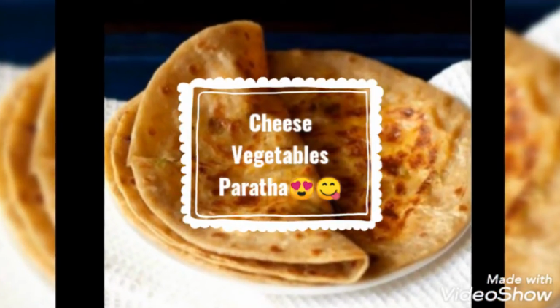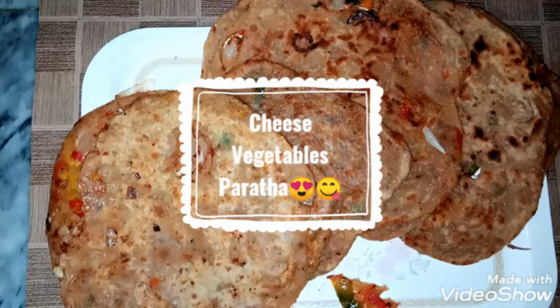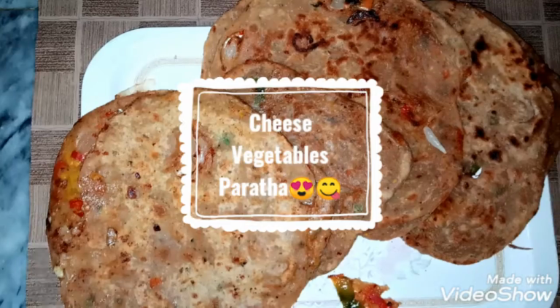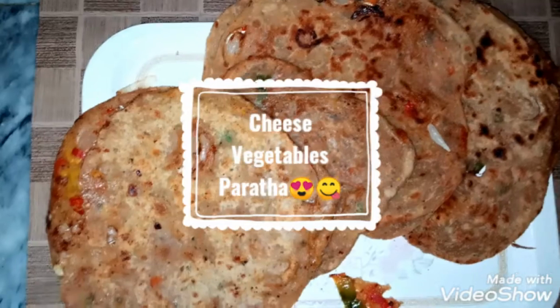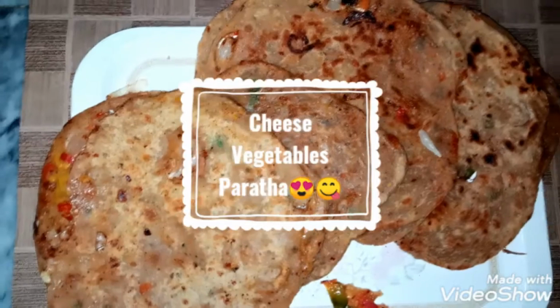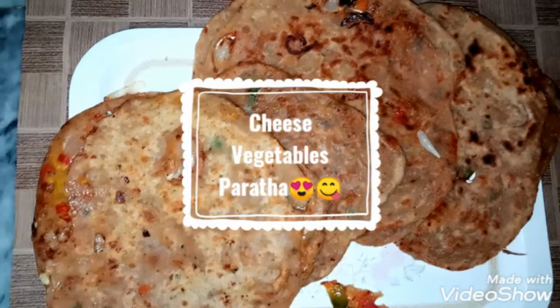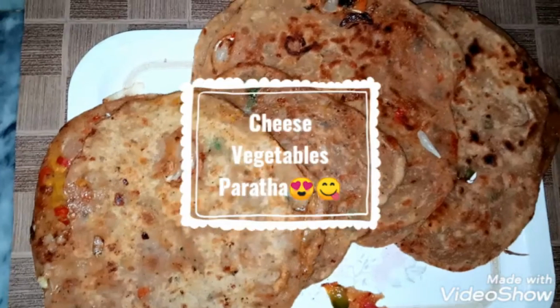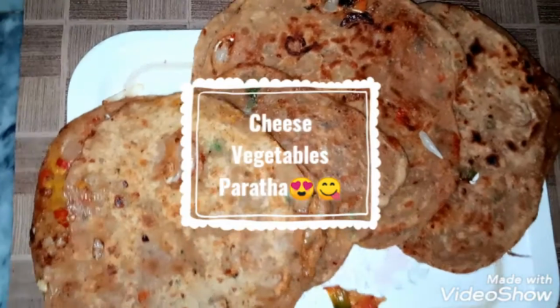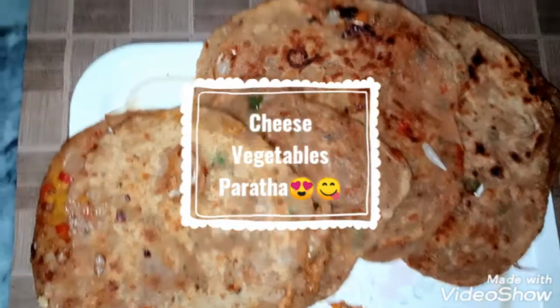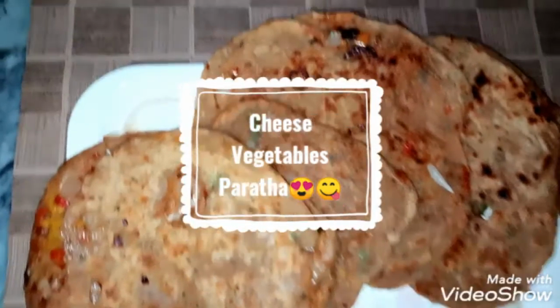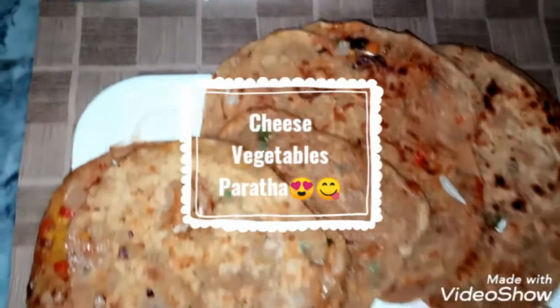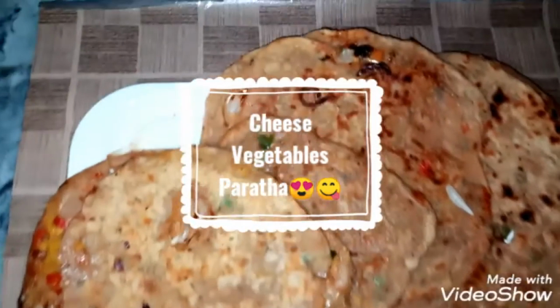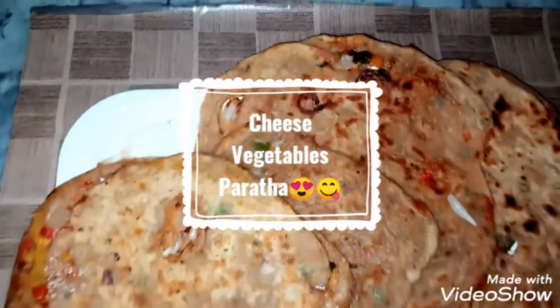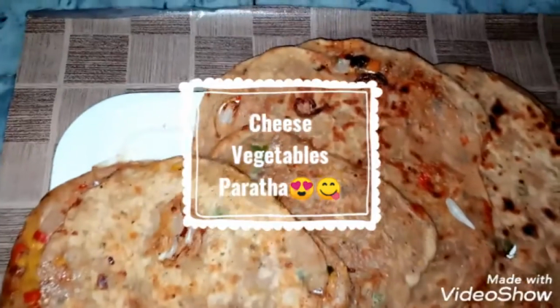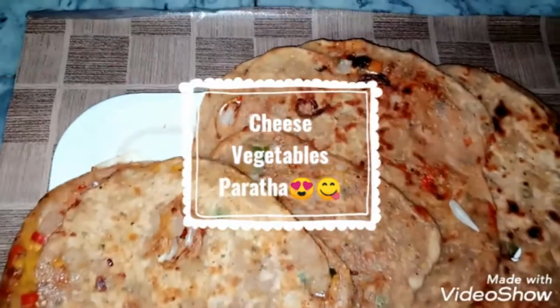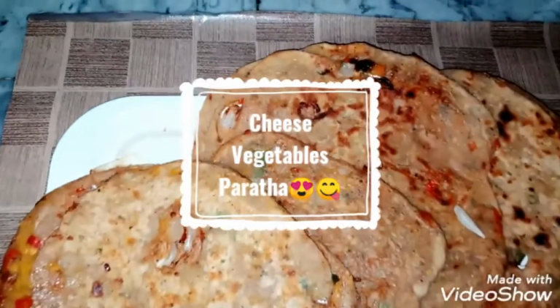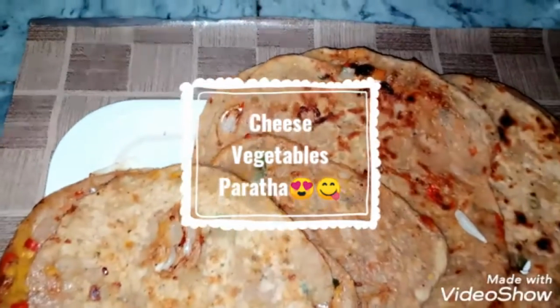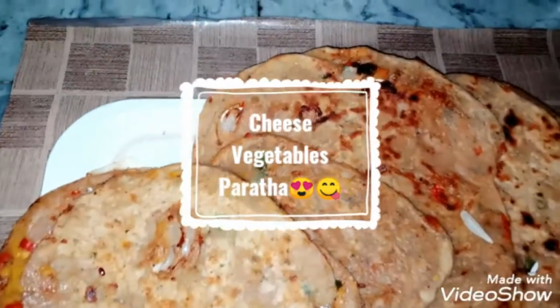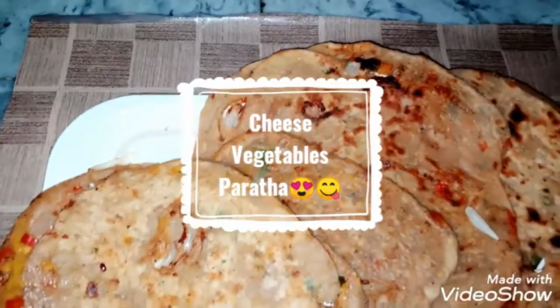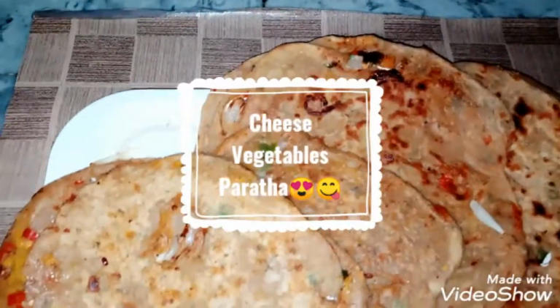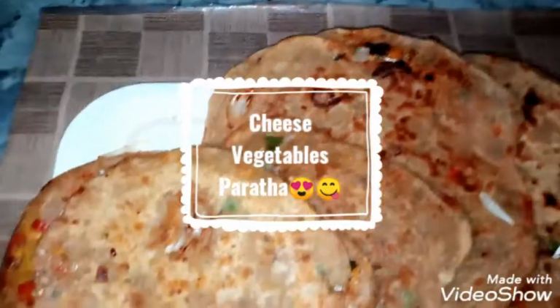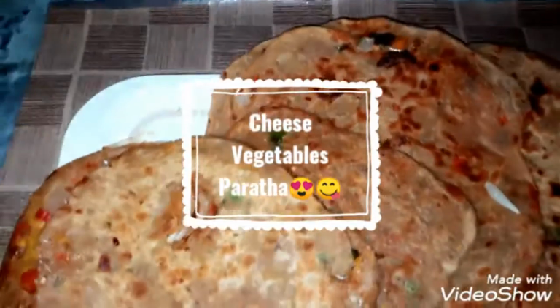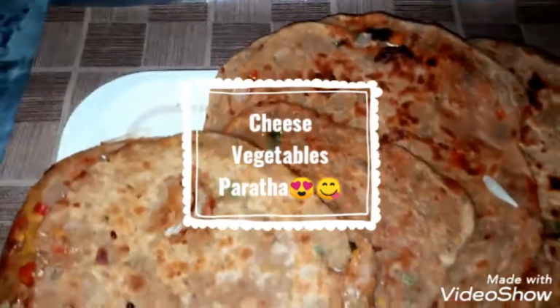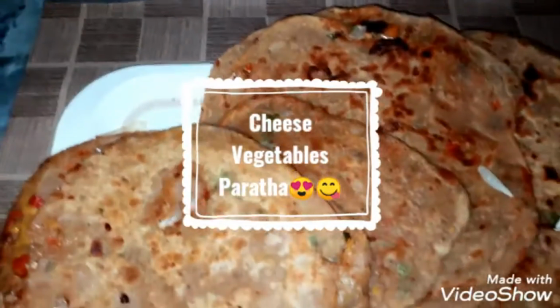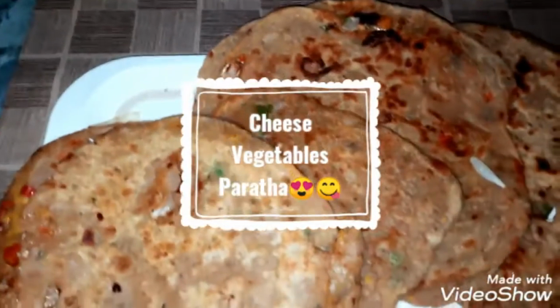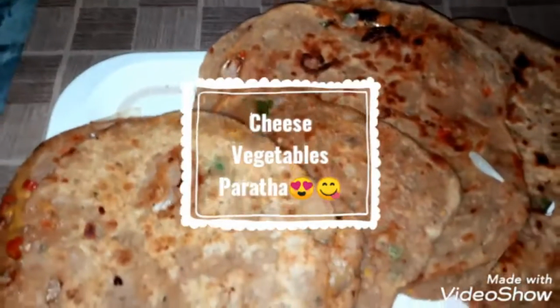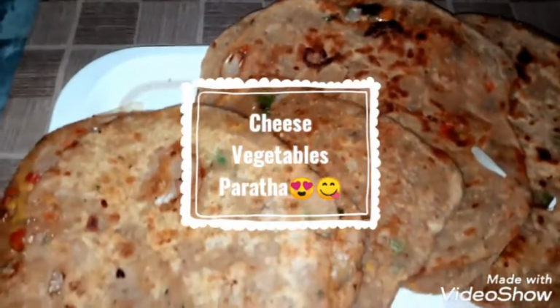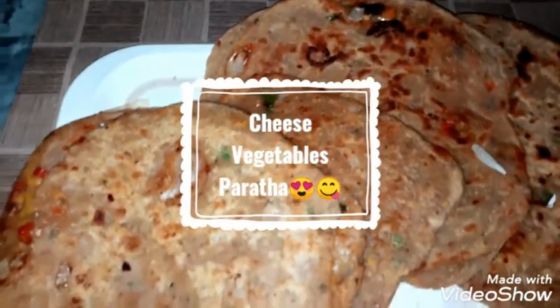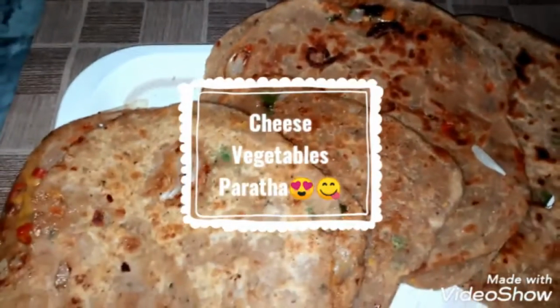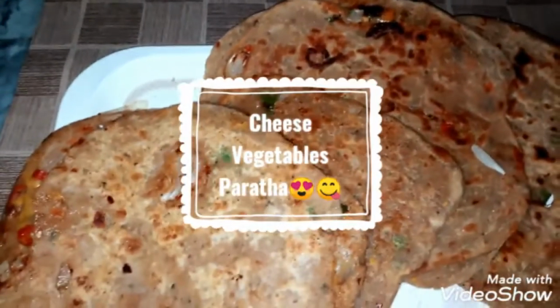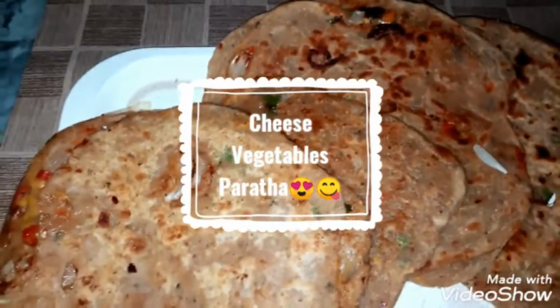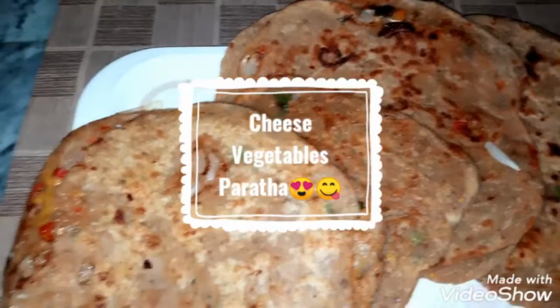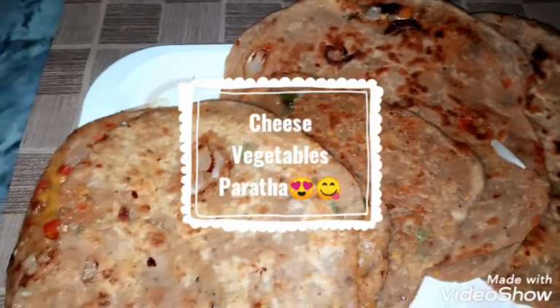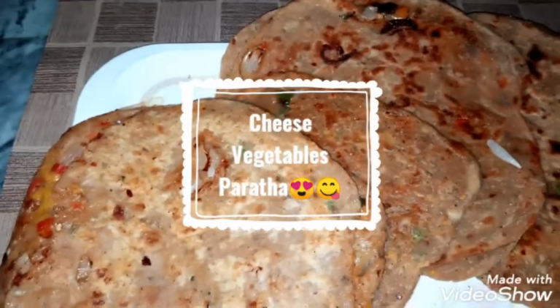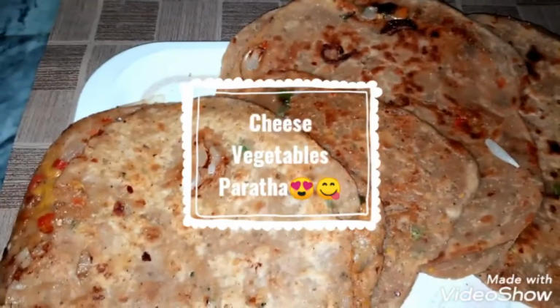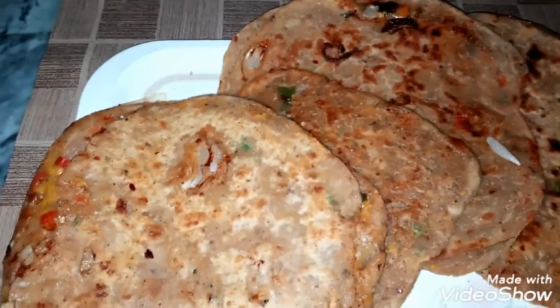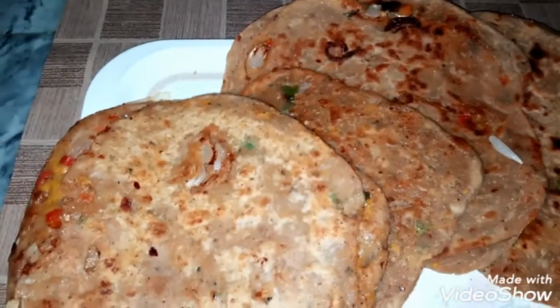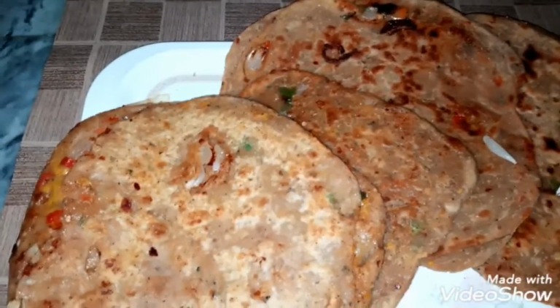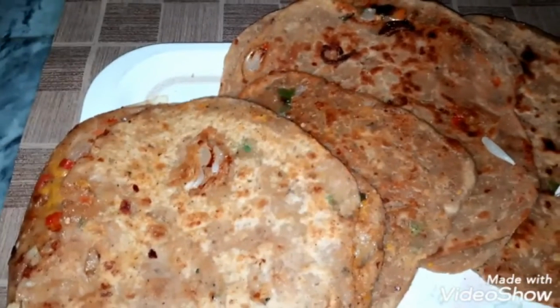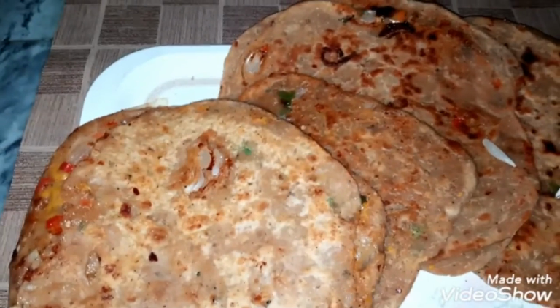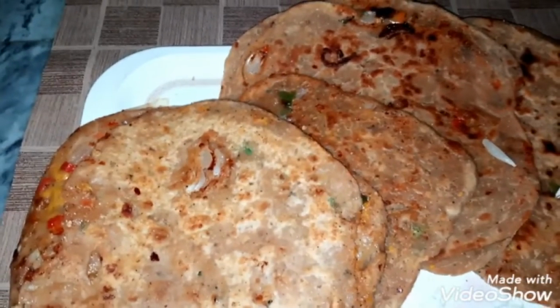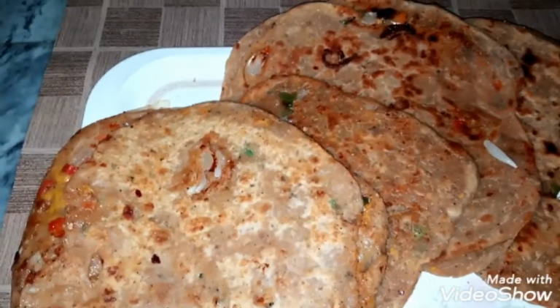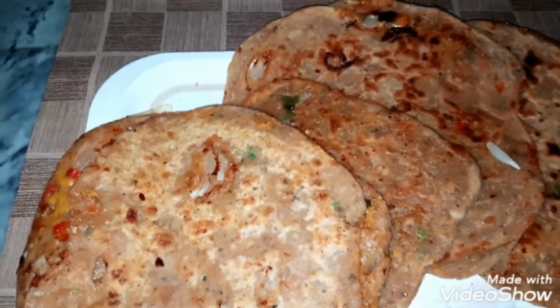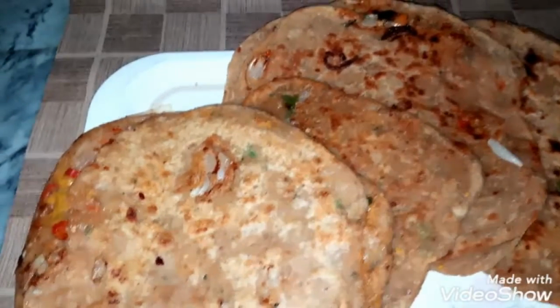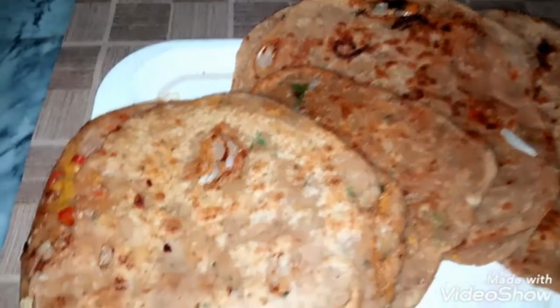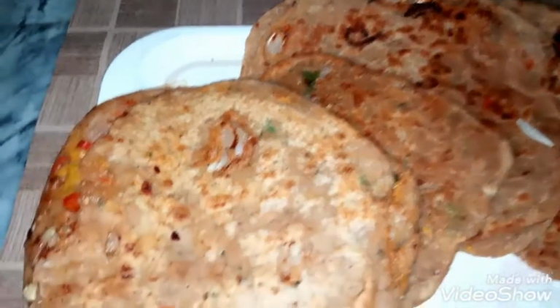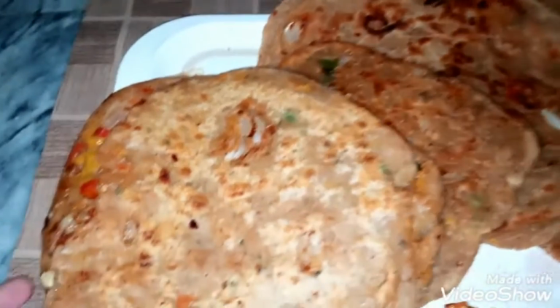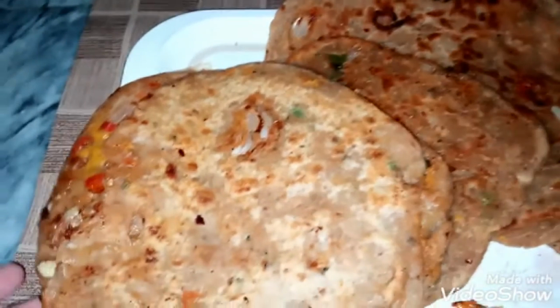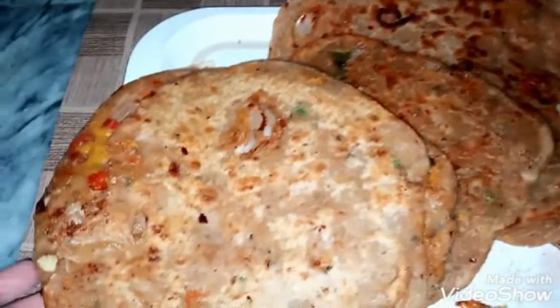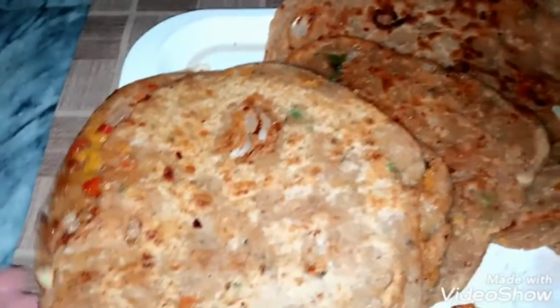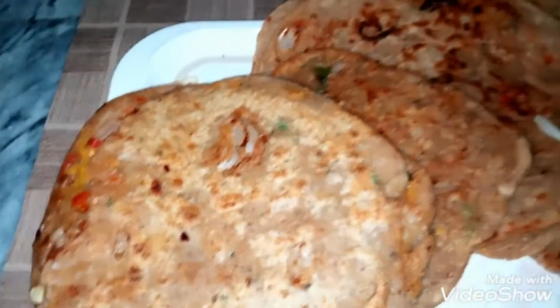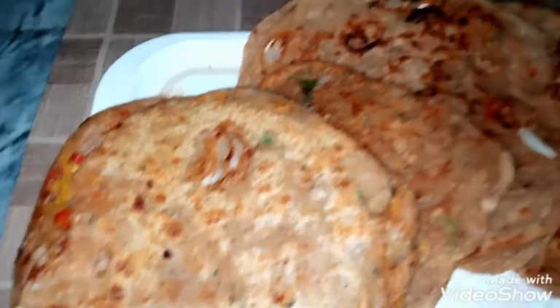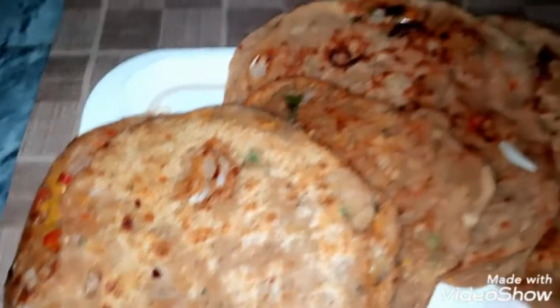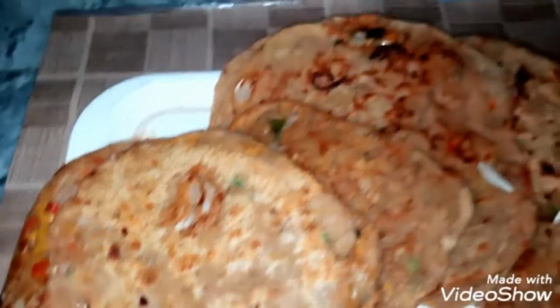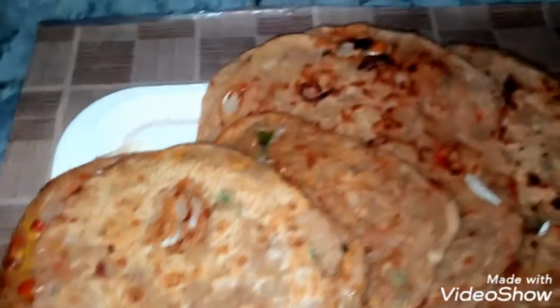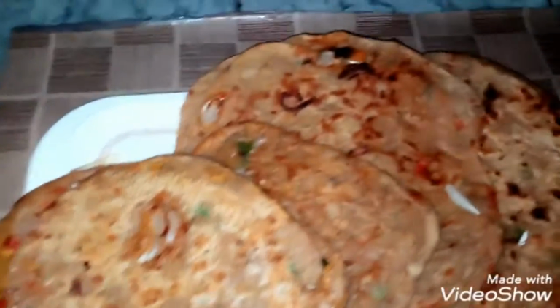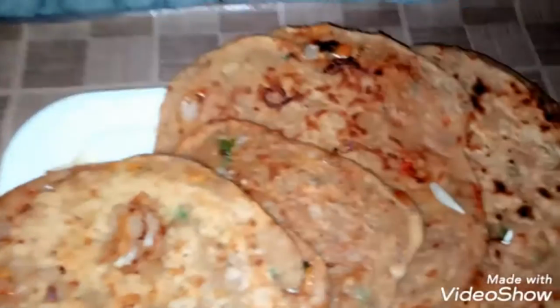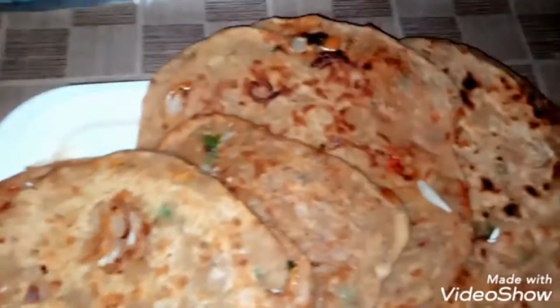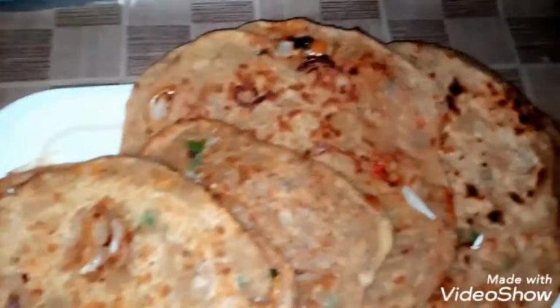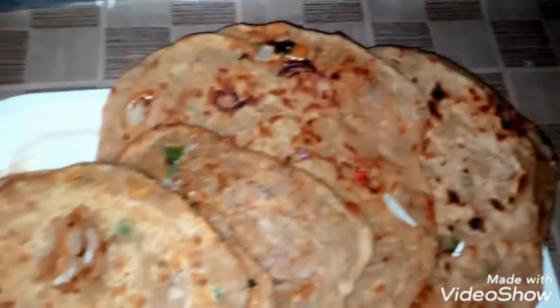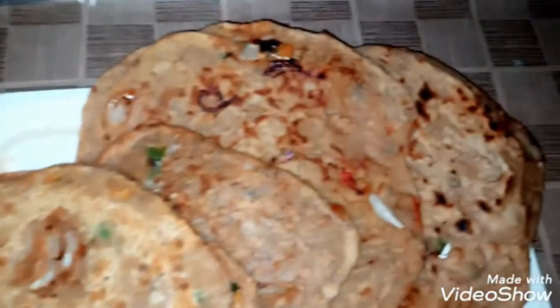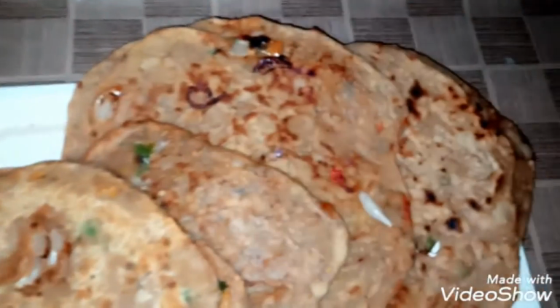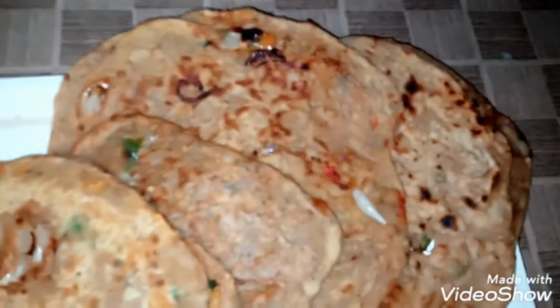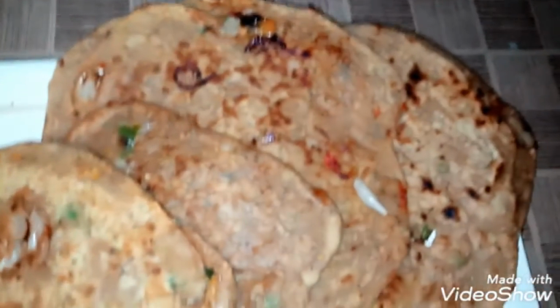Assalamu alaikum viewers, welcome back to my channel. Today's recipe is Cheesy Paratha. Let's start with the recipe.